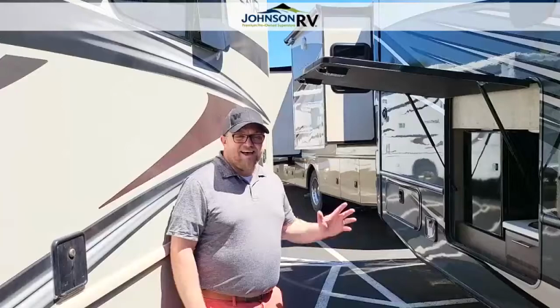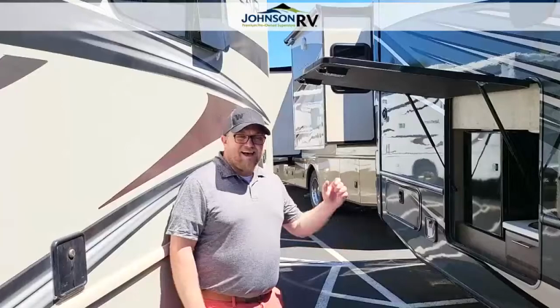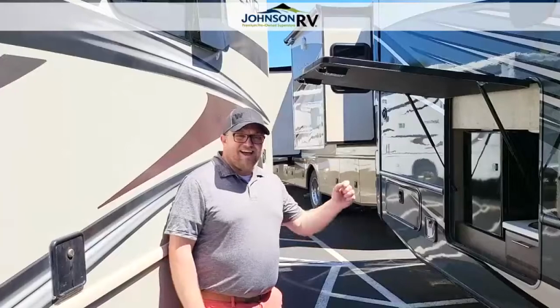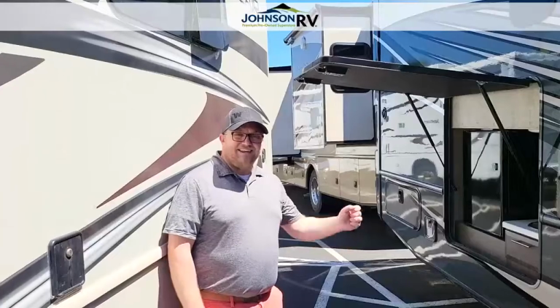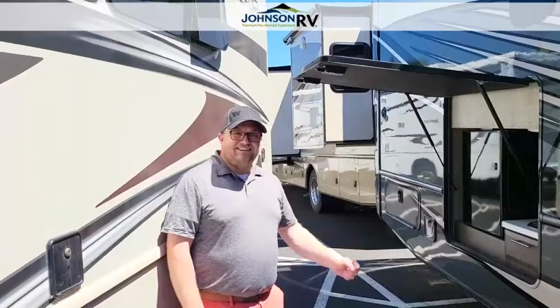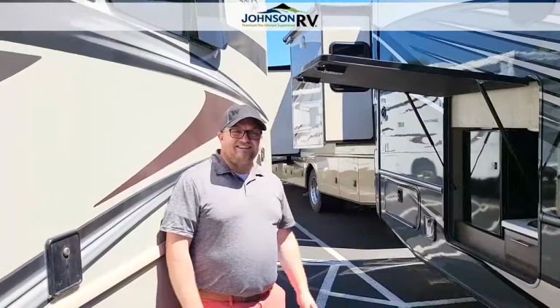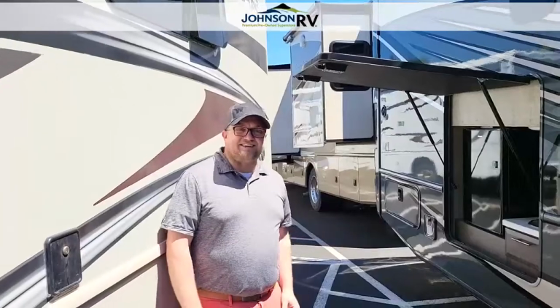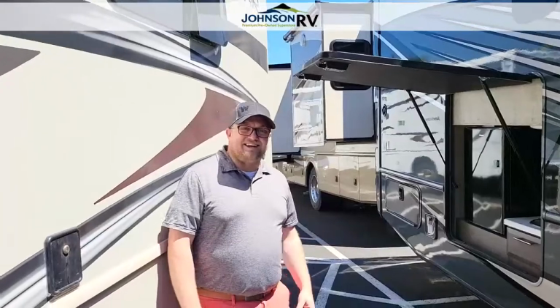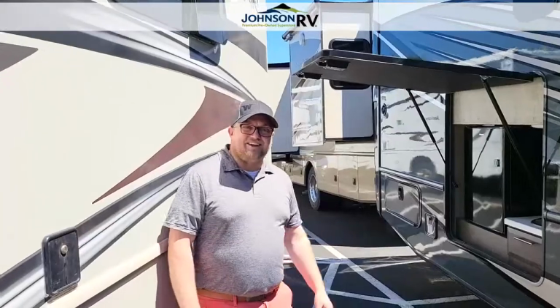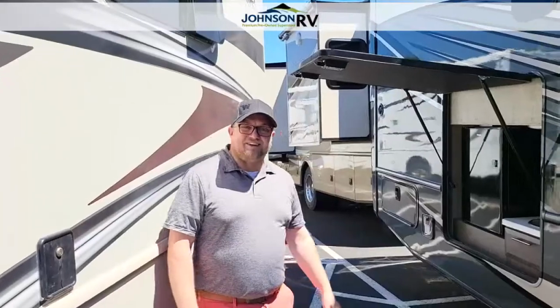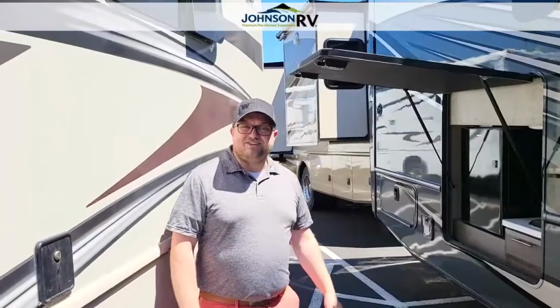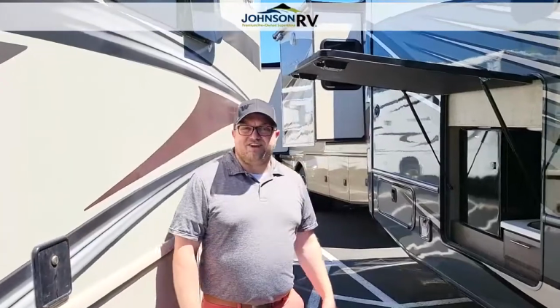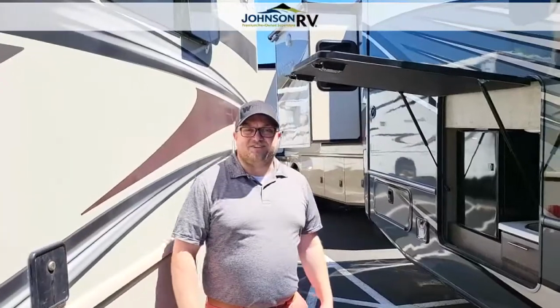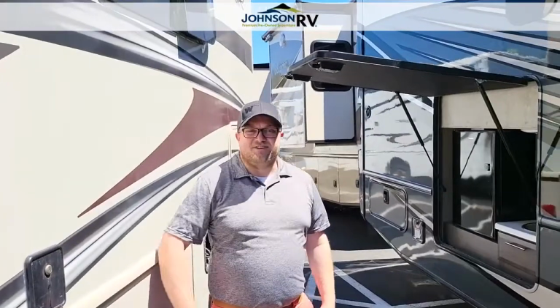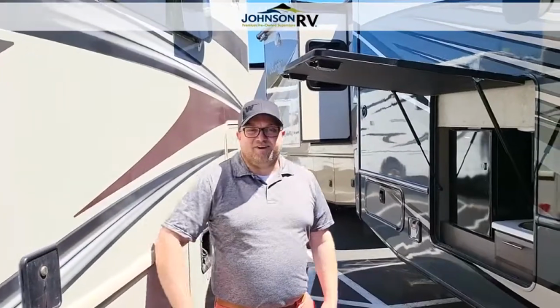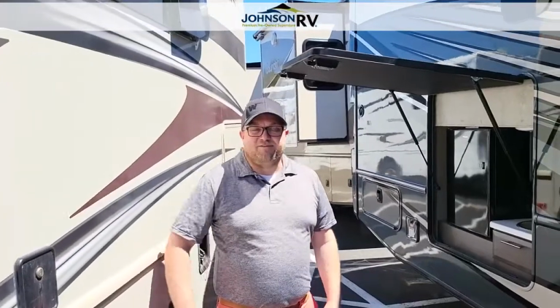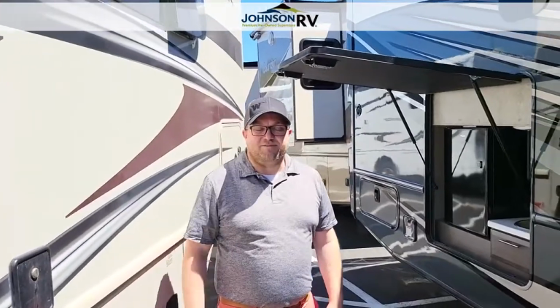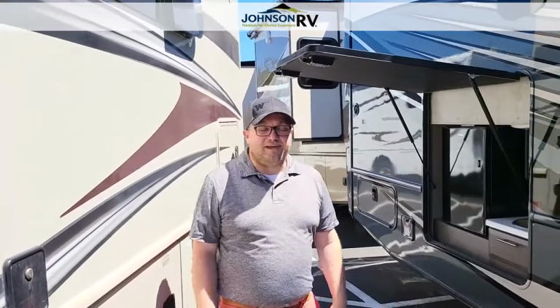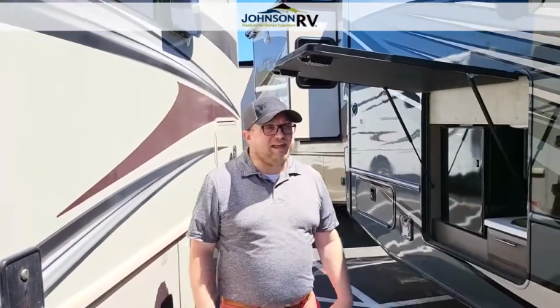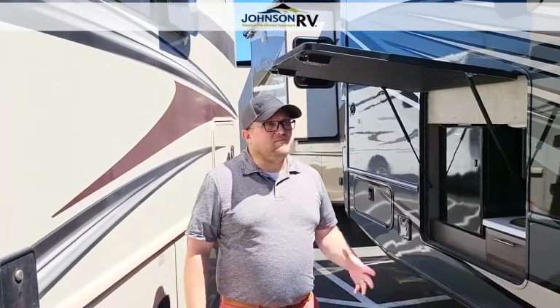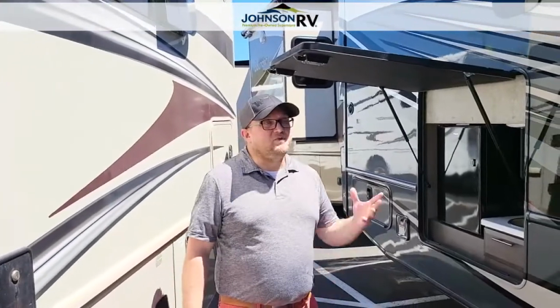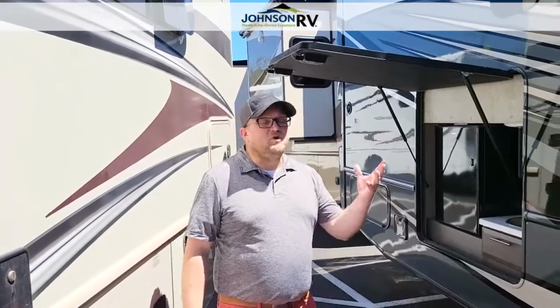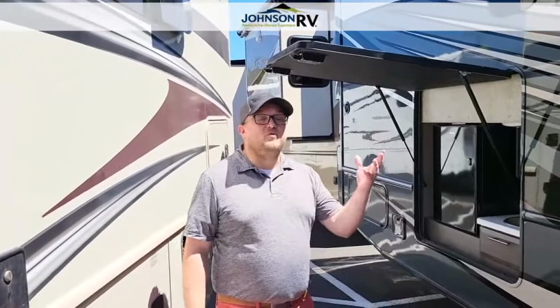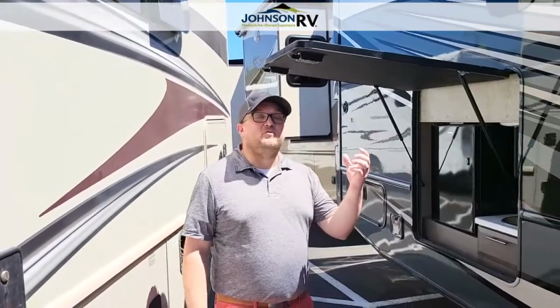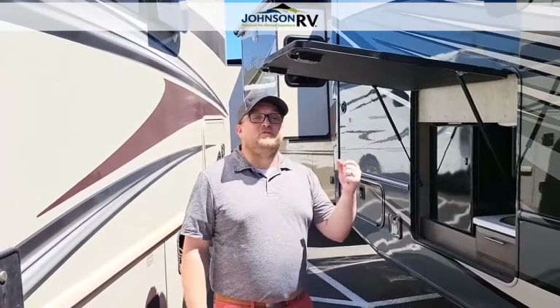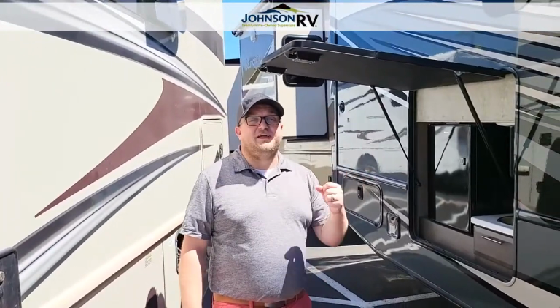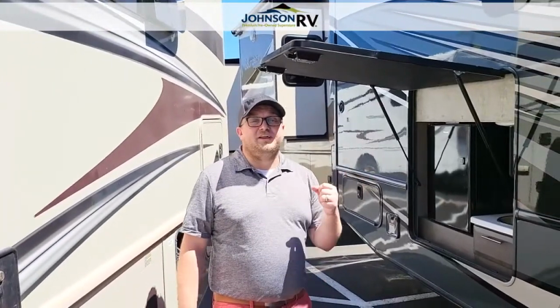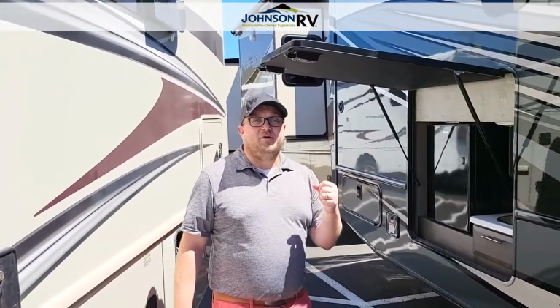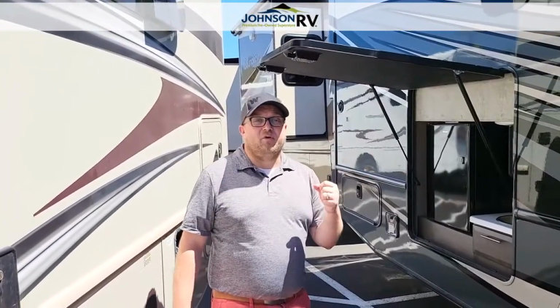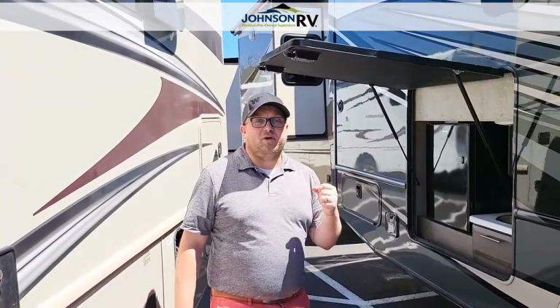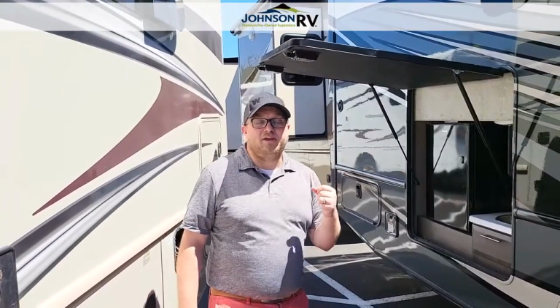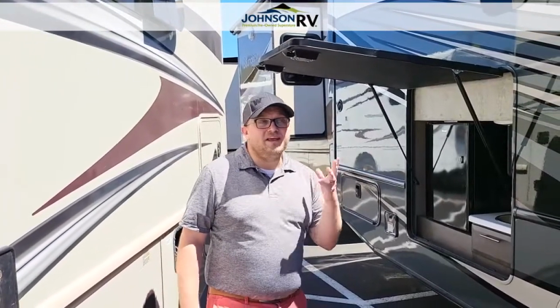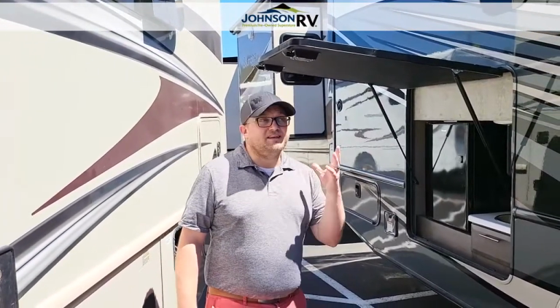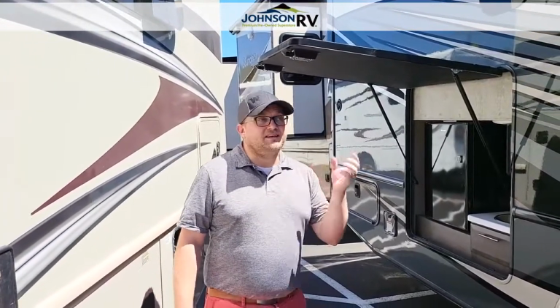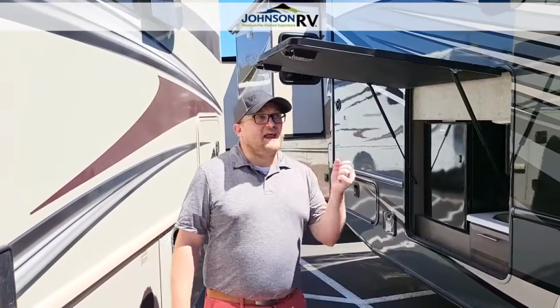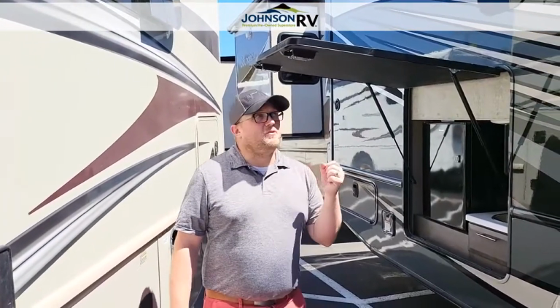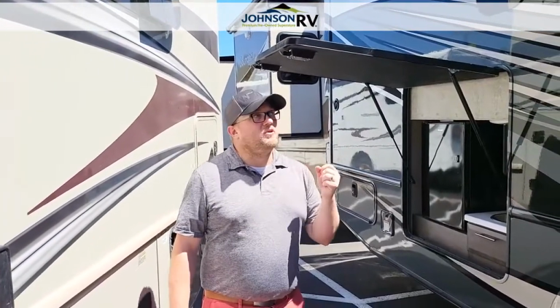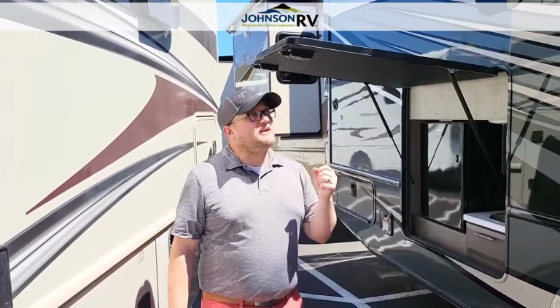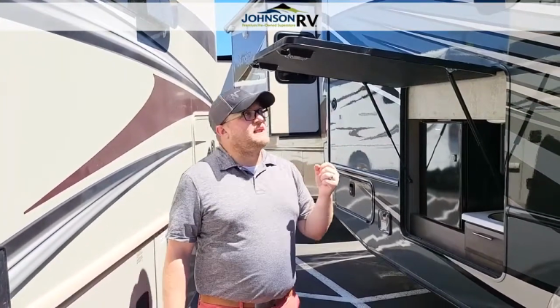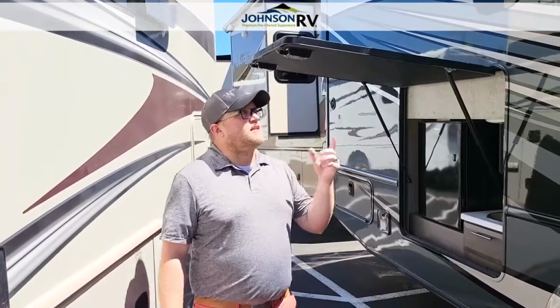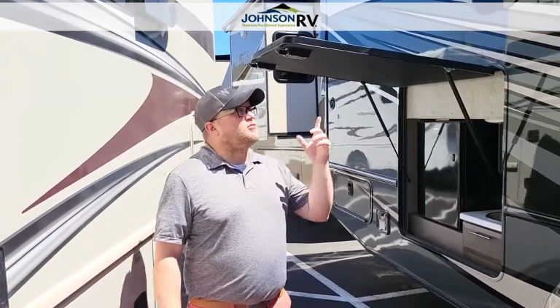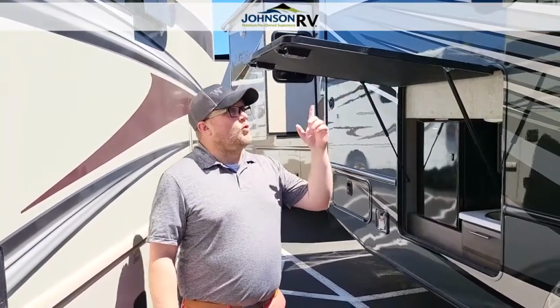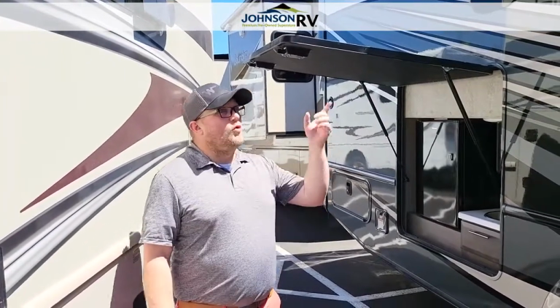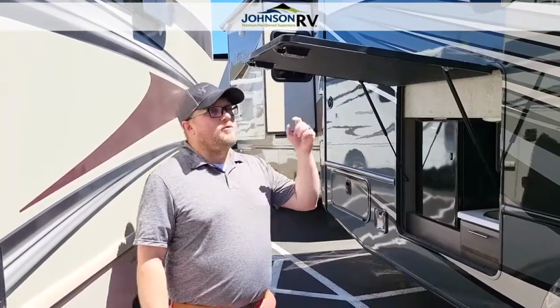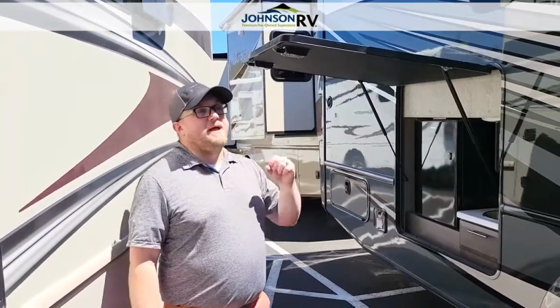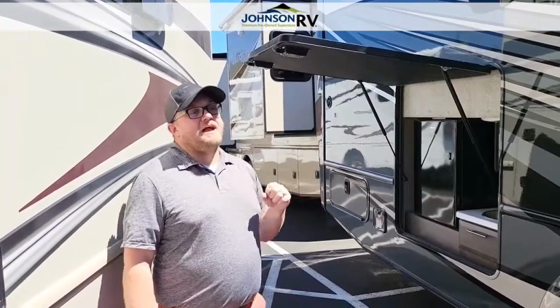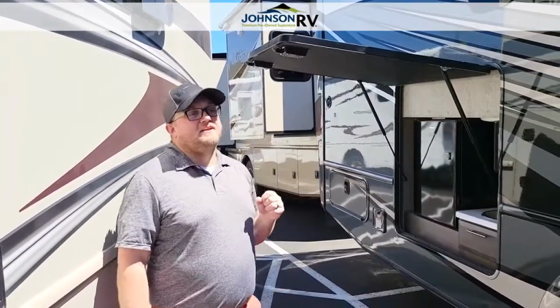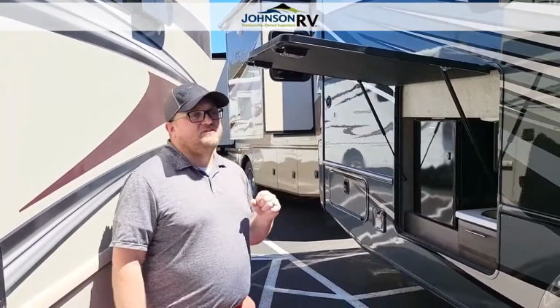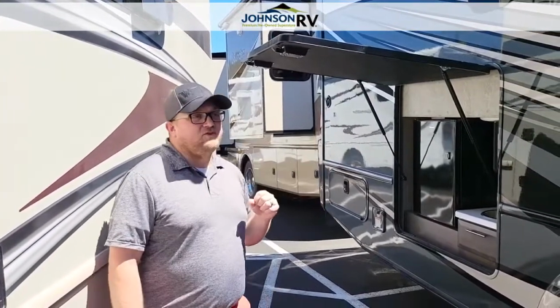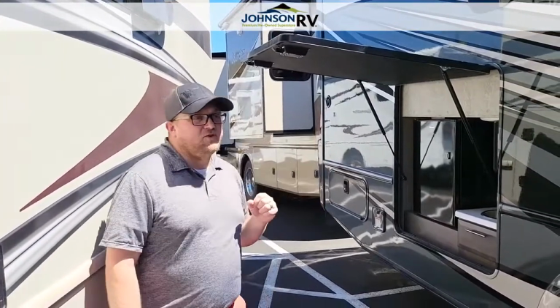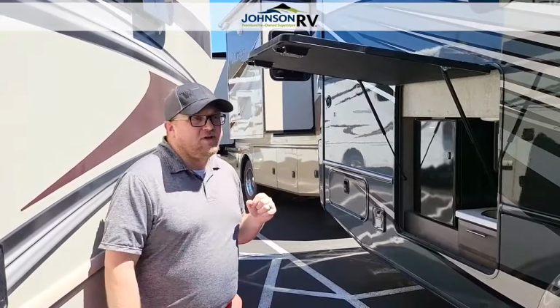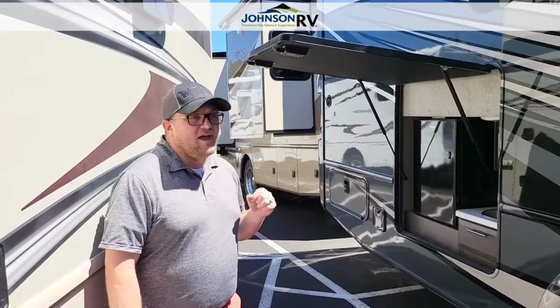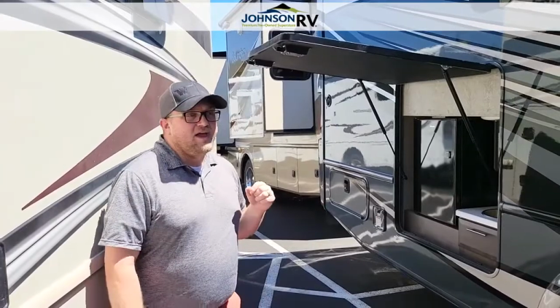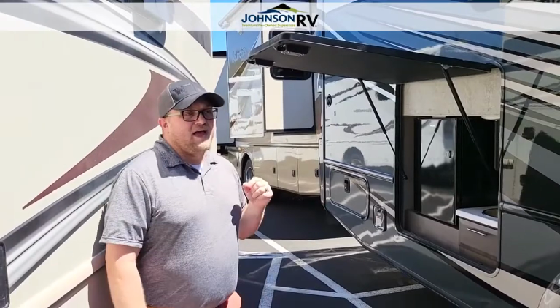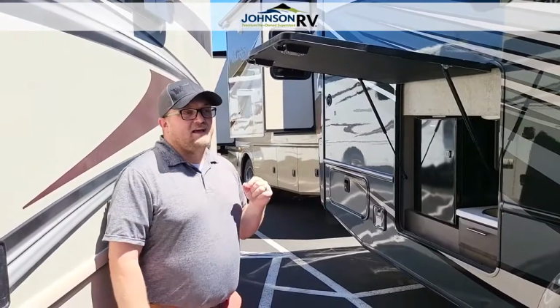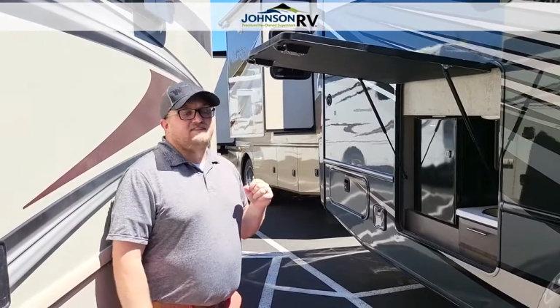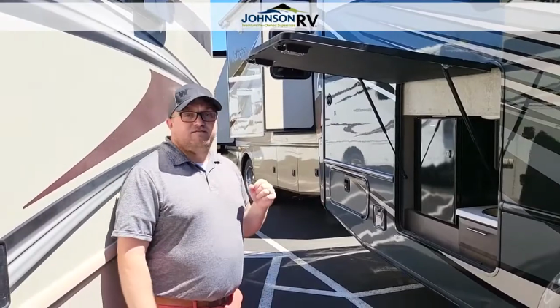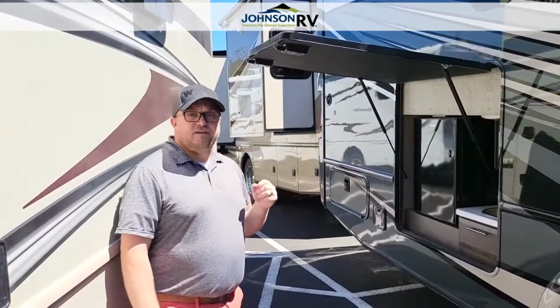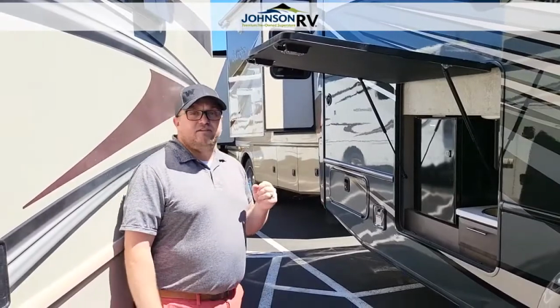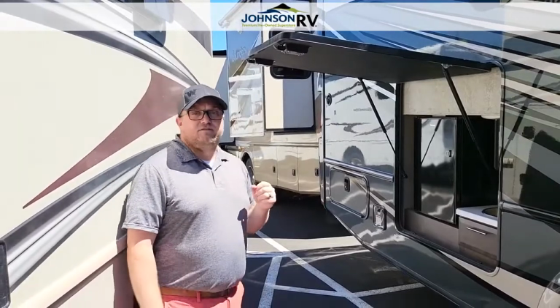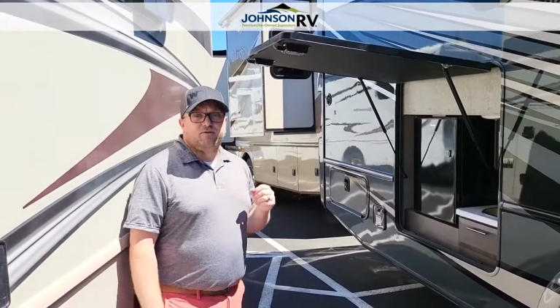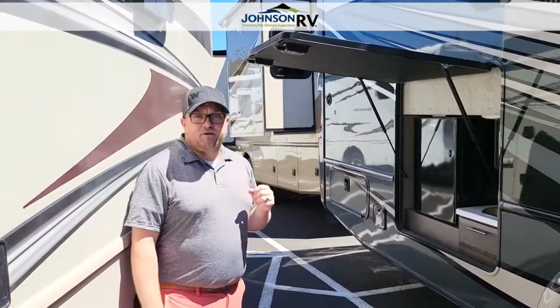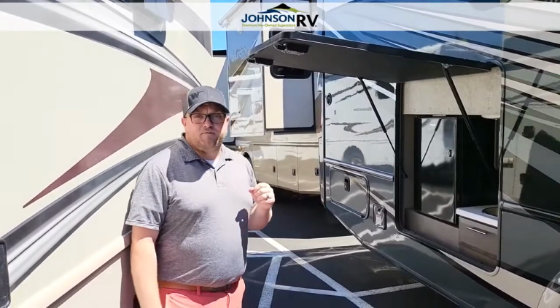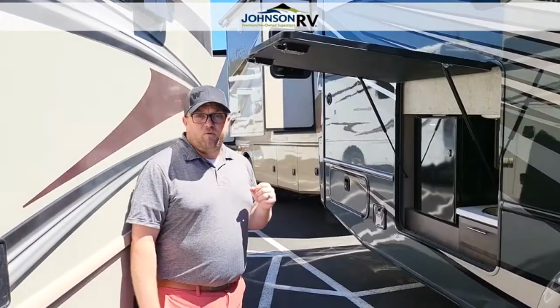Hi, Dusty here at Johnson RV in beautiful Sandy, Oregon. Today we're looking at a Thor Magnitude SV34.